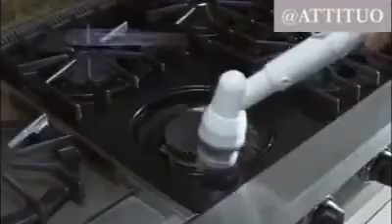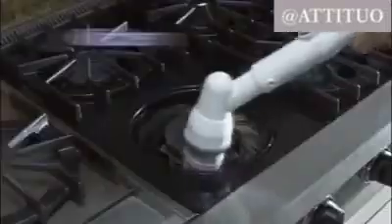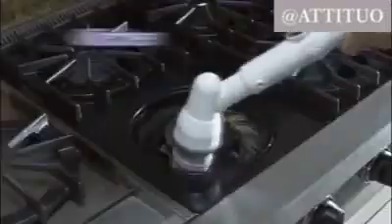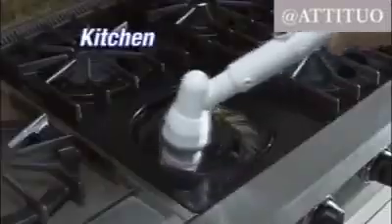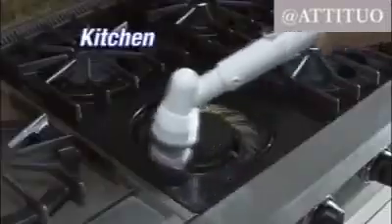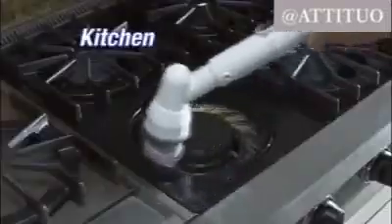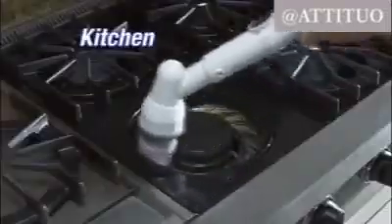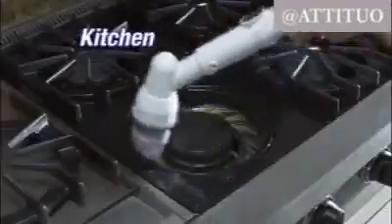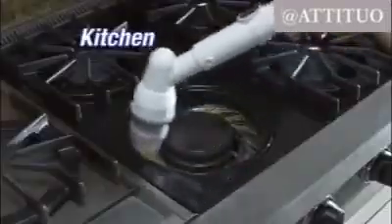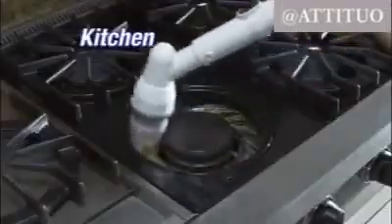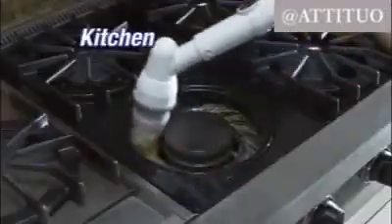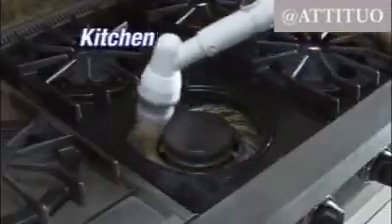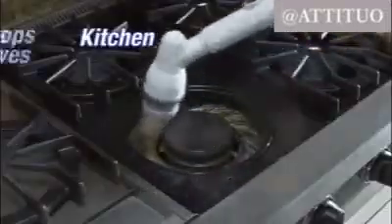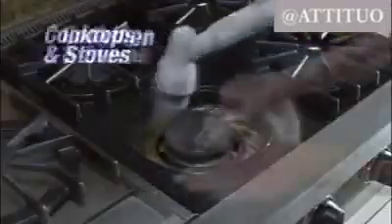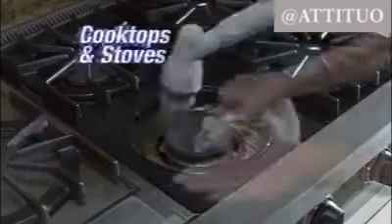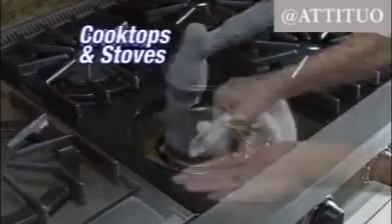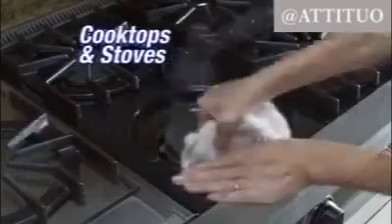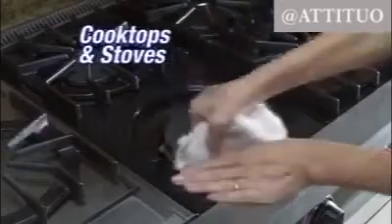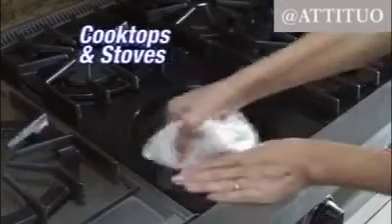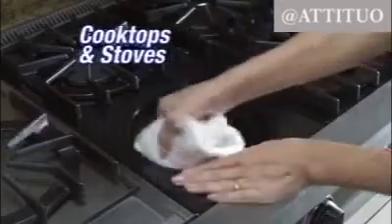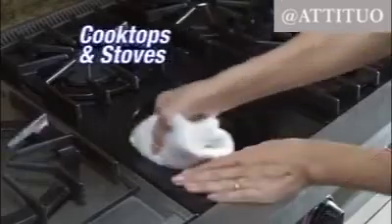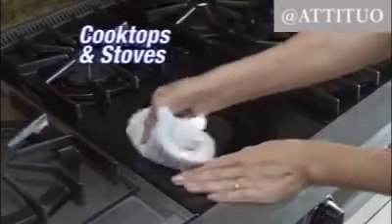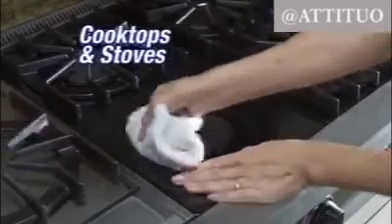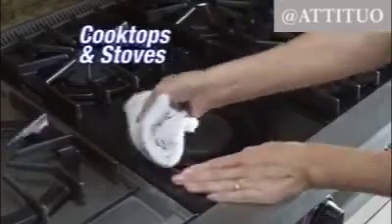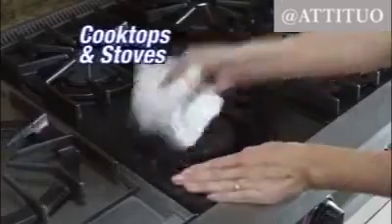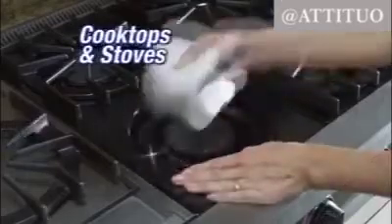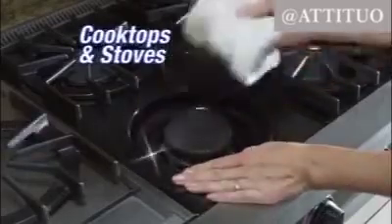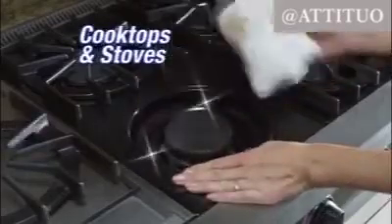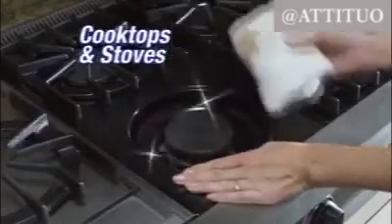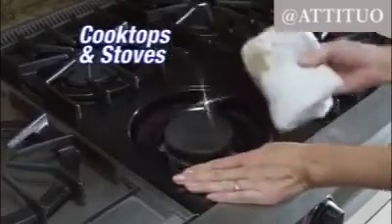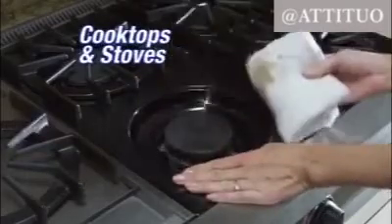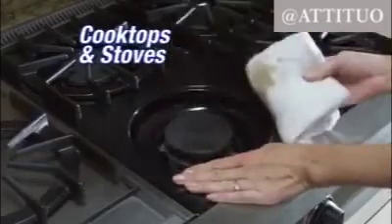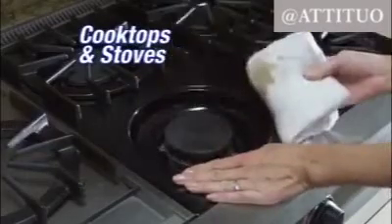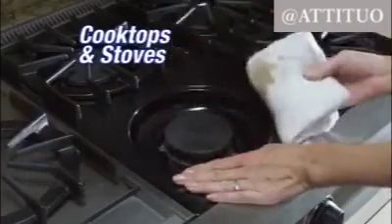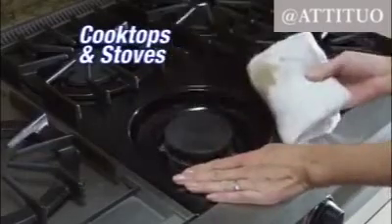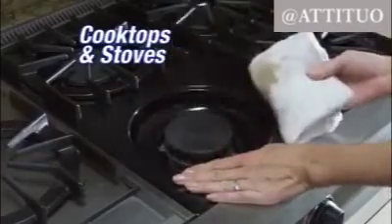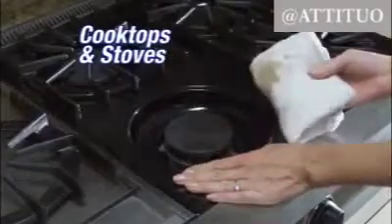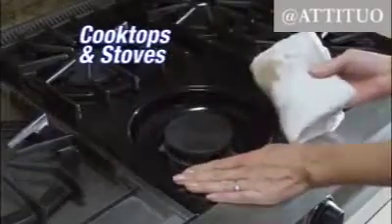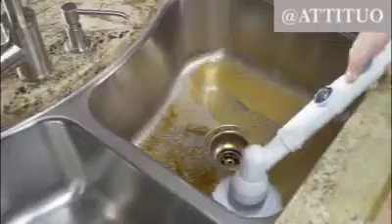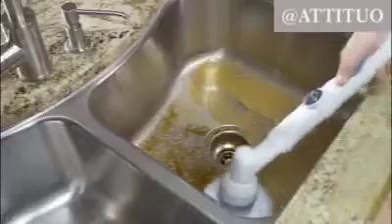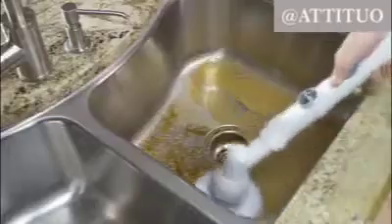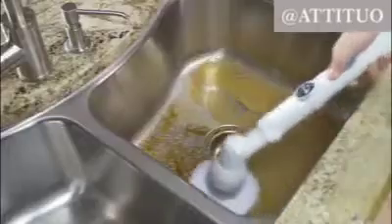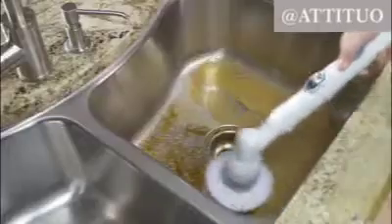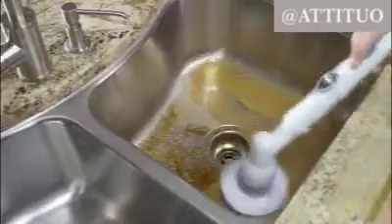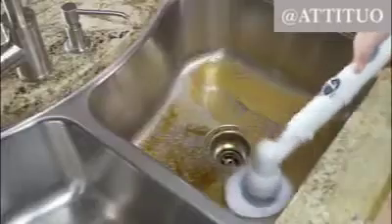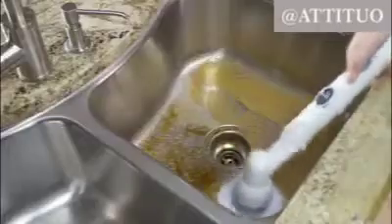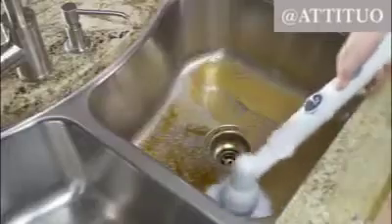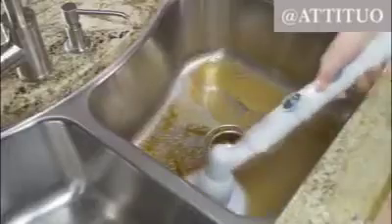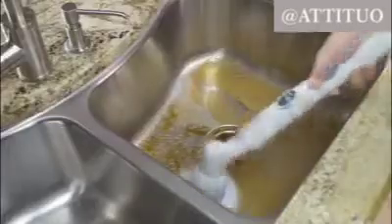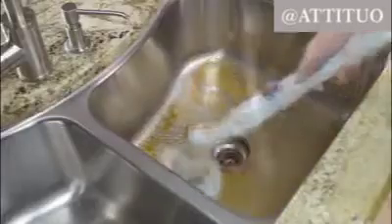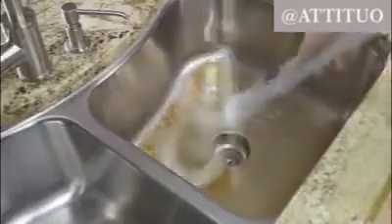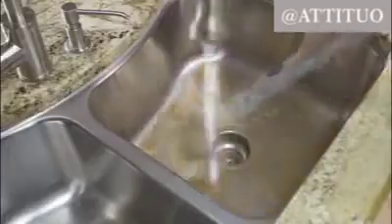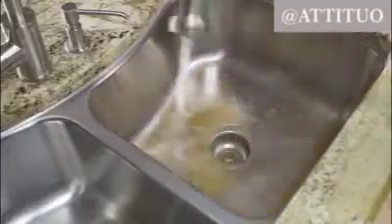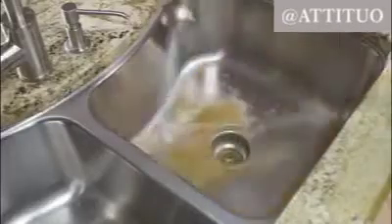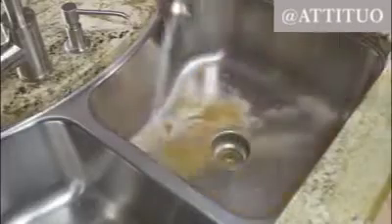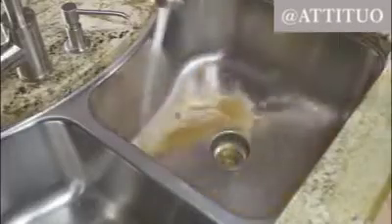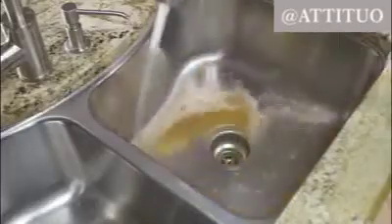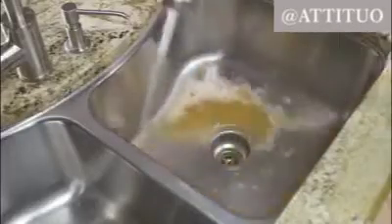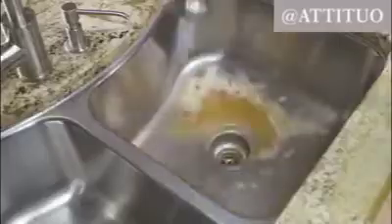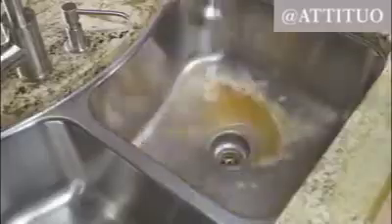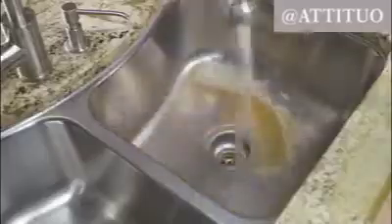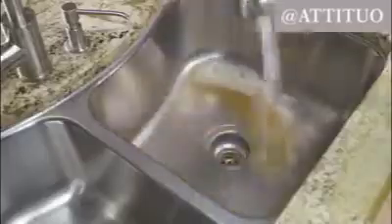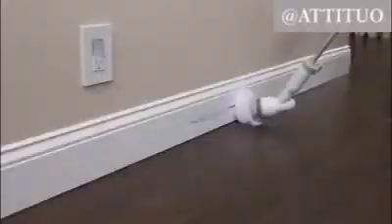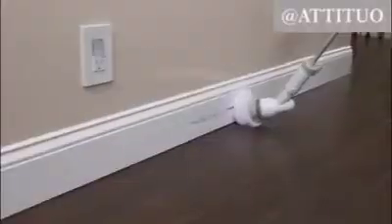In the kitchen, it easily cleans greasy cooktops, stoves, or metal grates. It cleans virtually everything — and the kitchen sink.